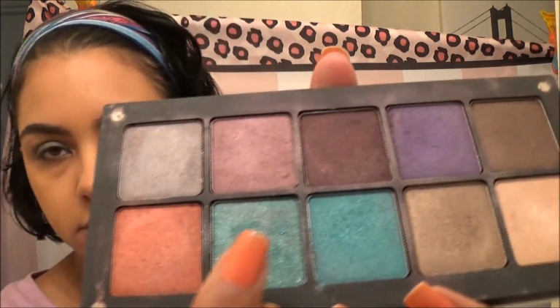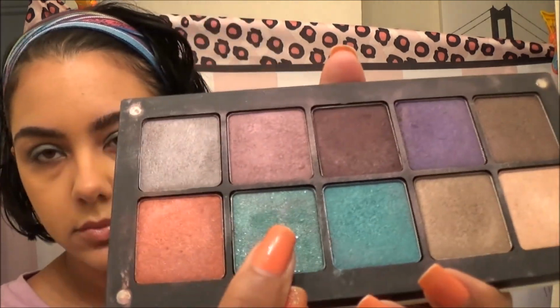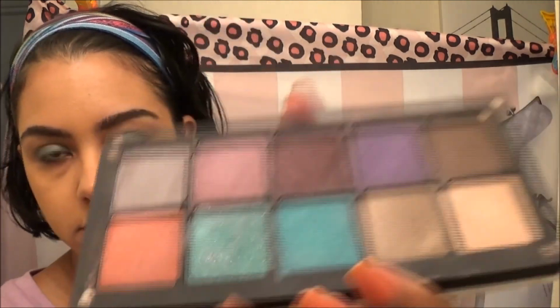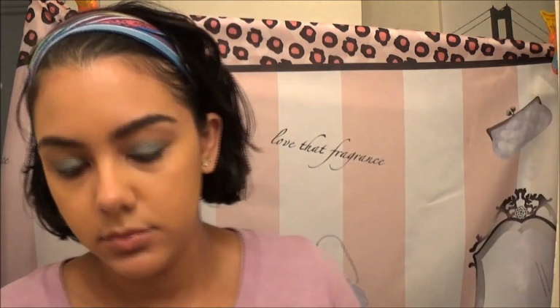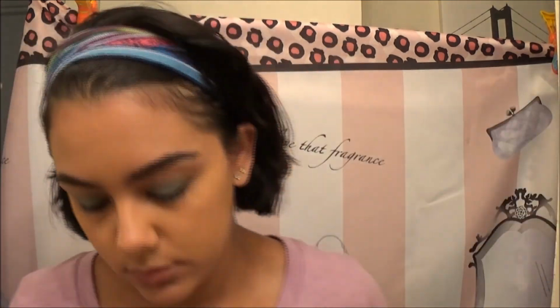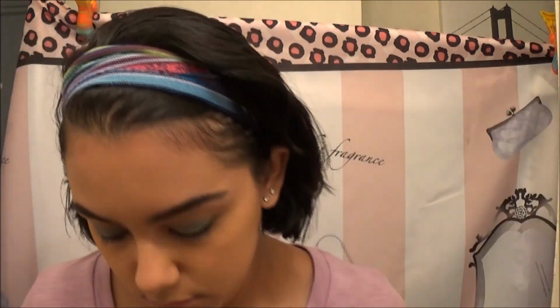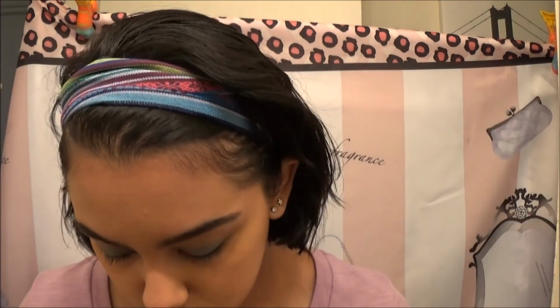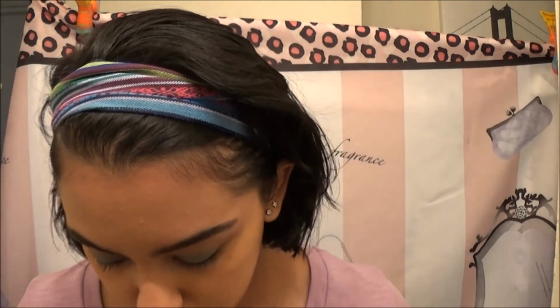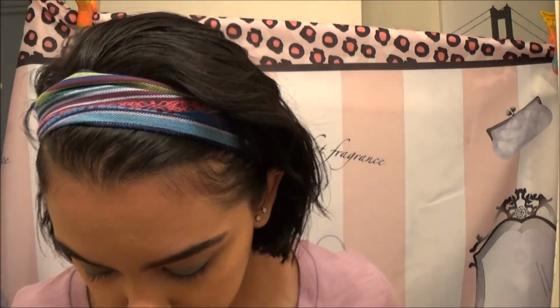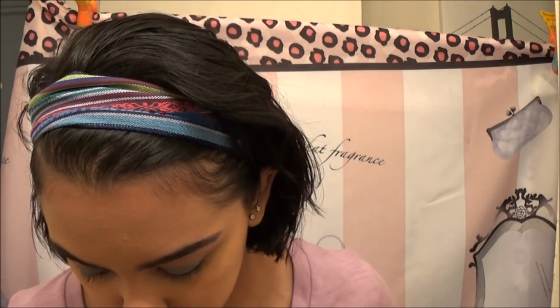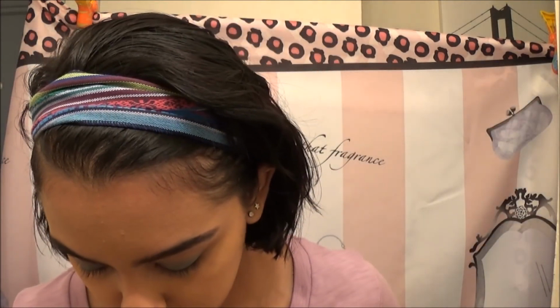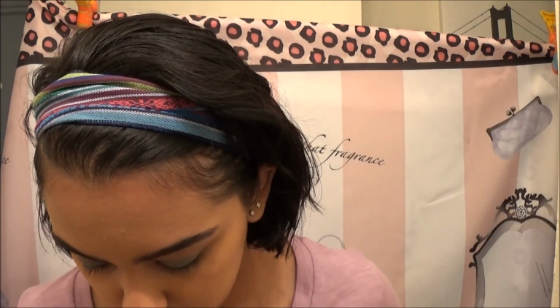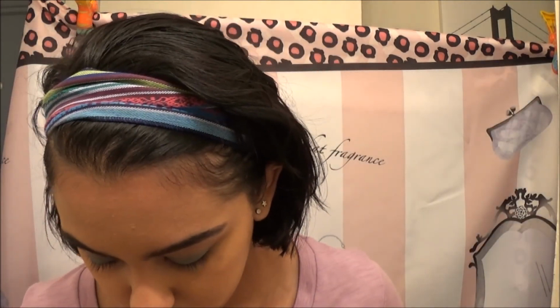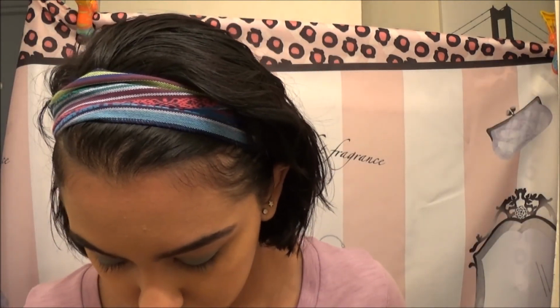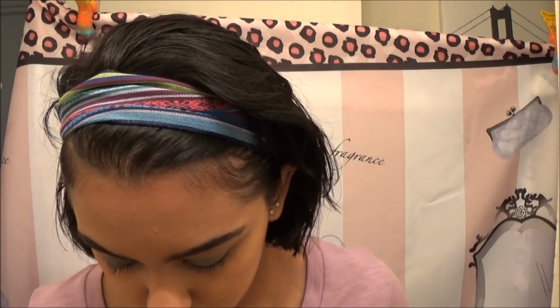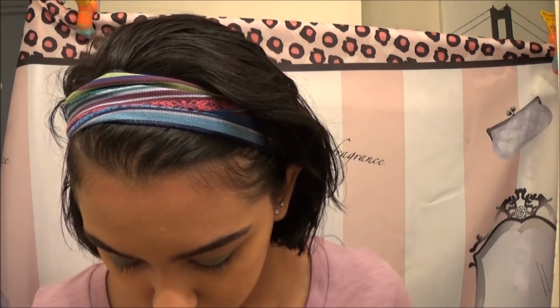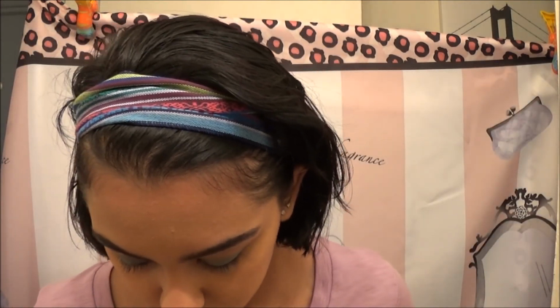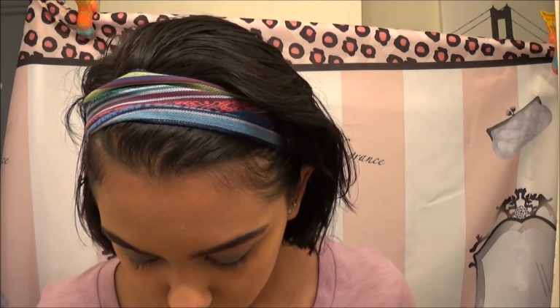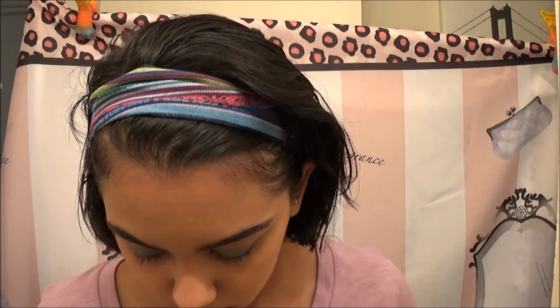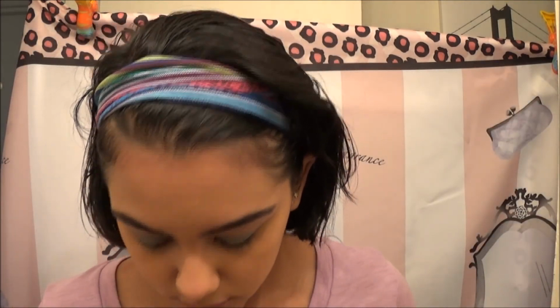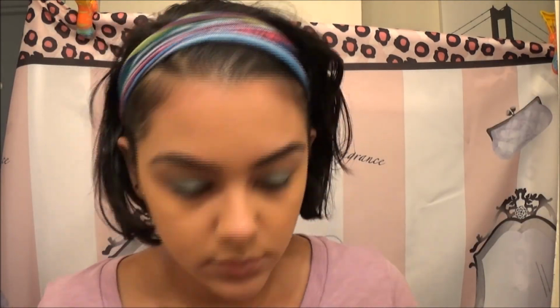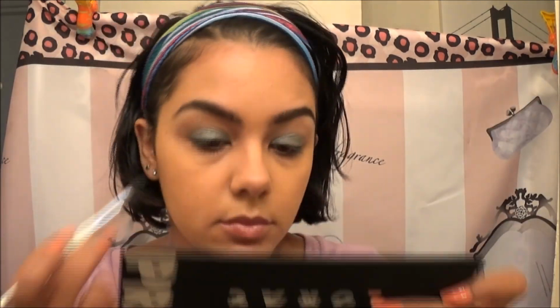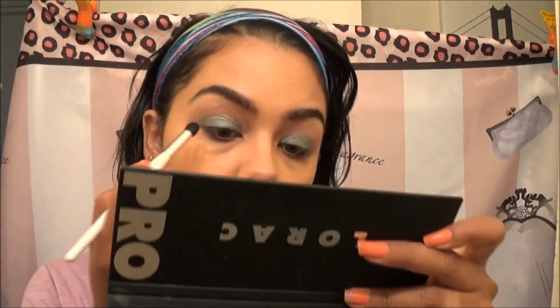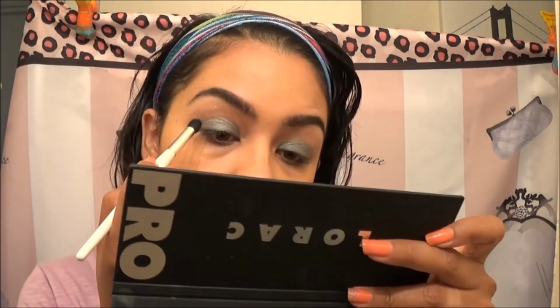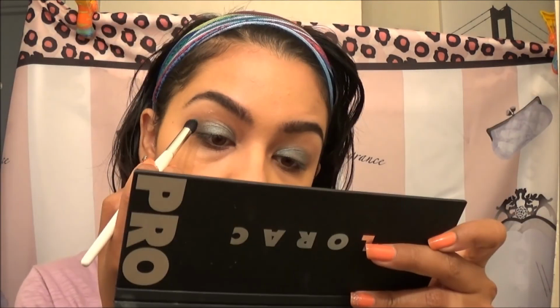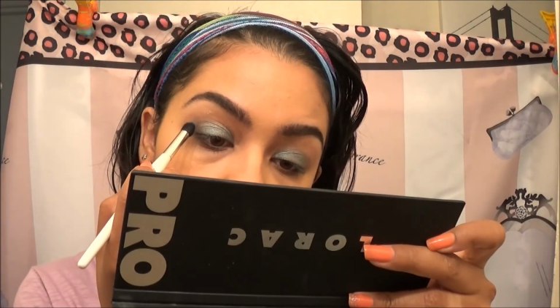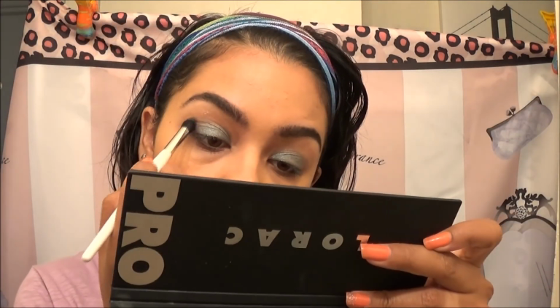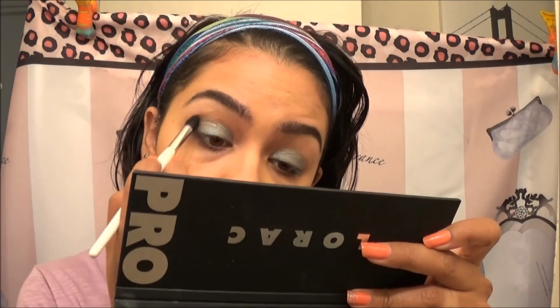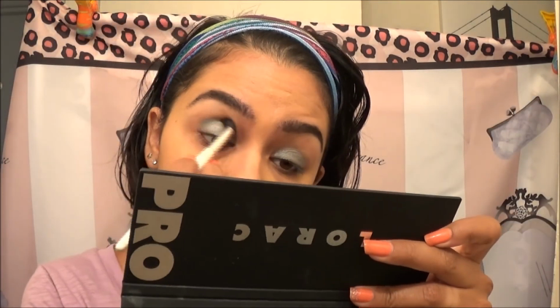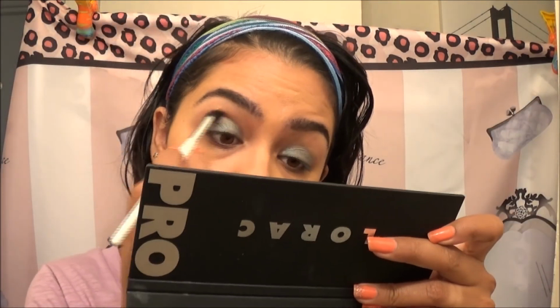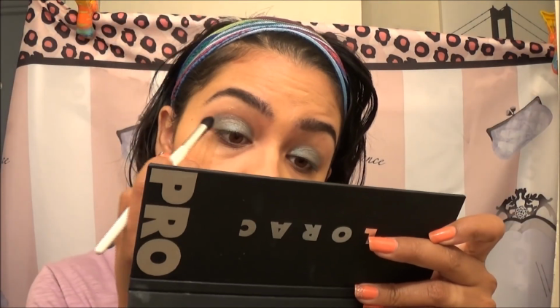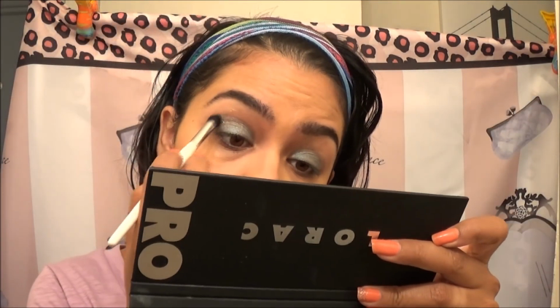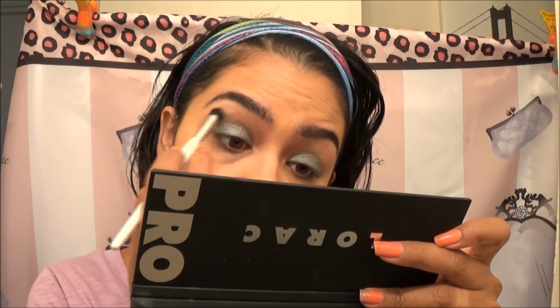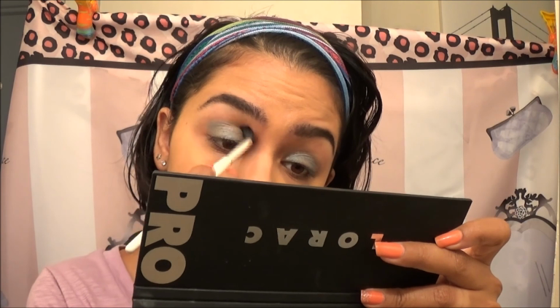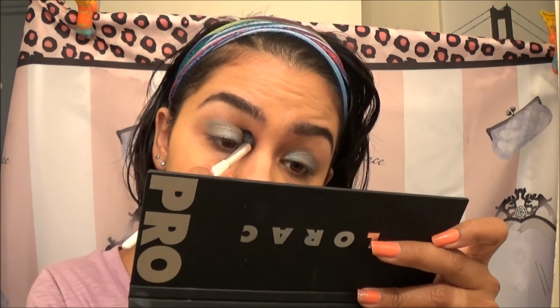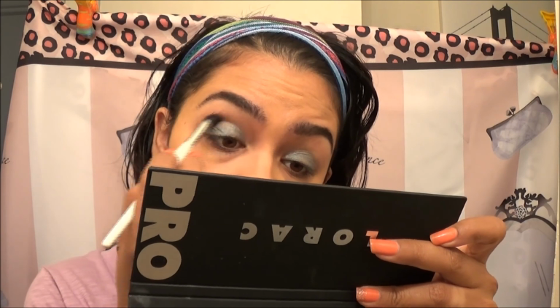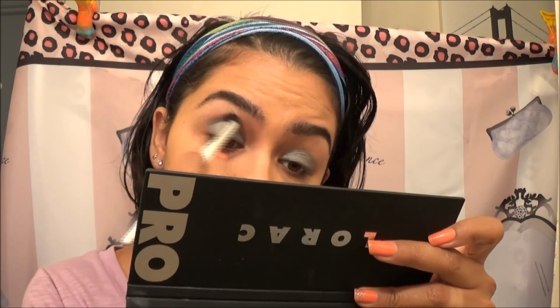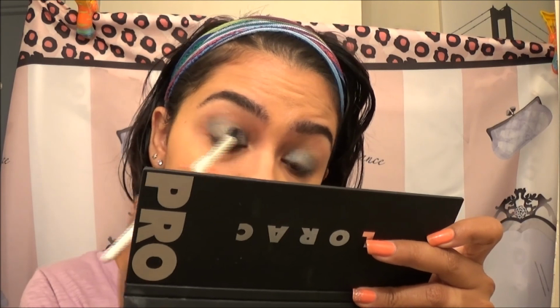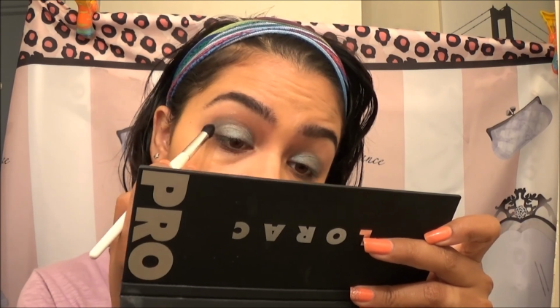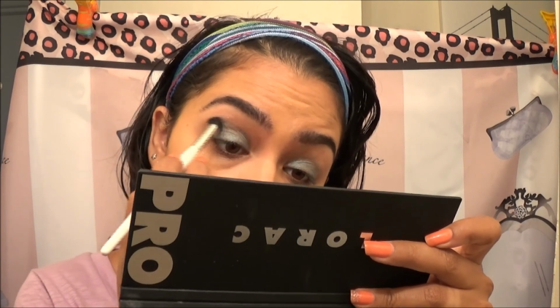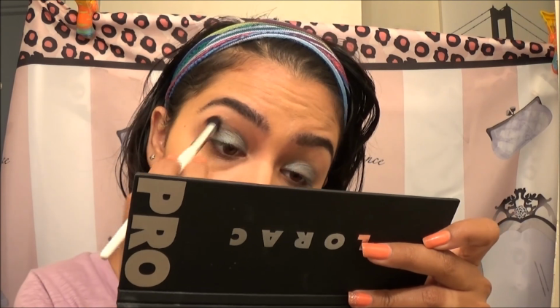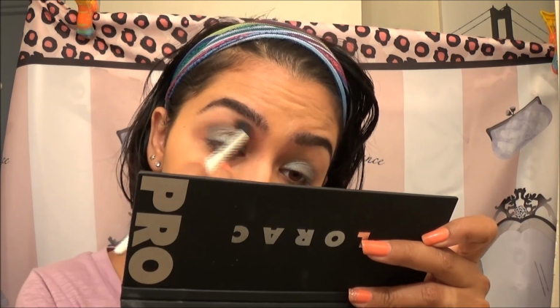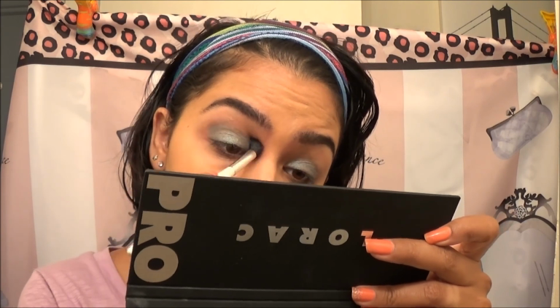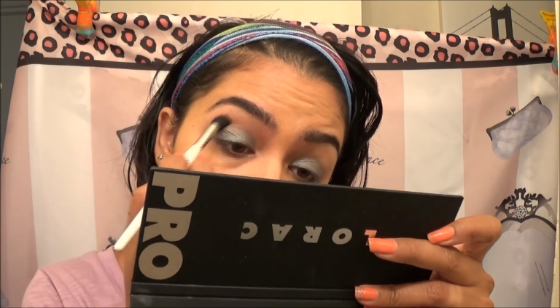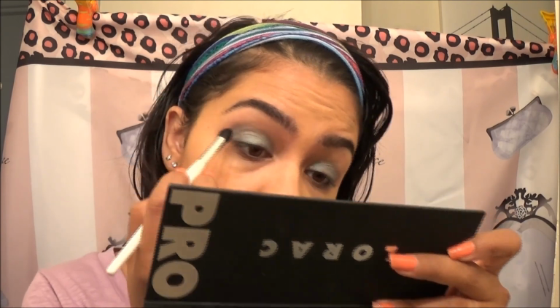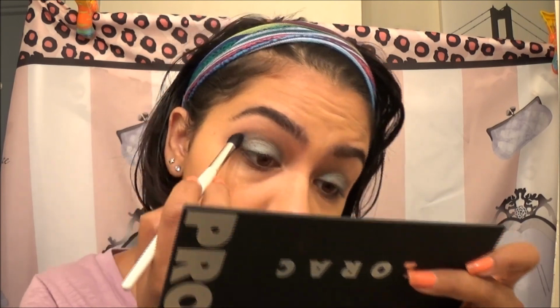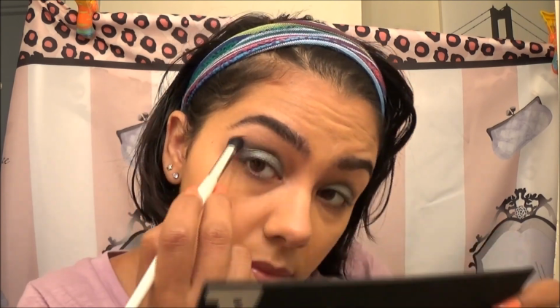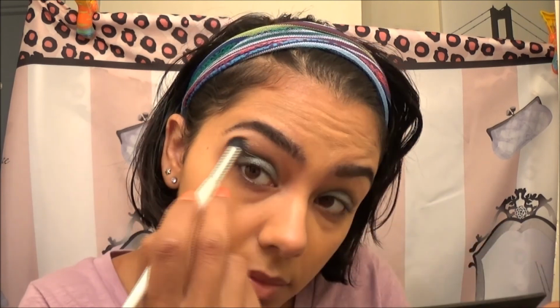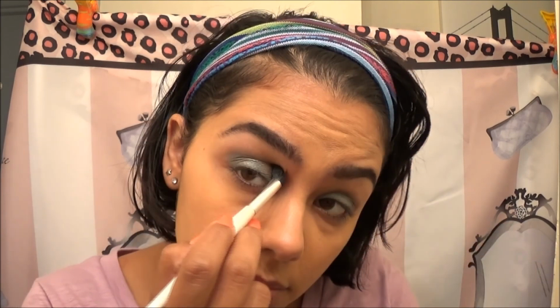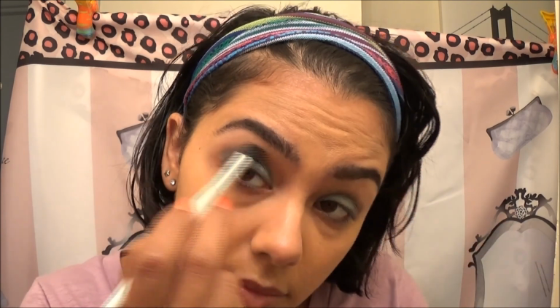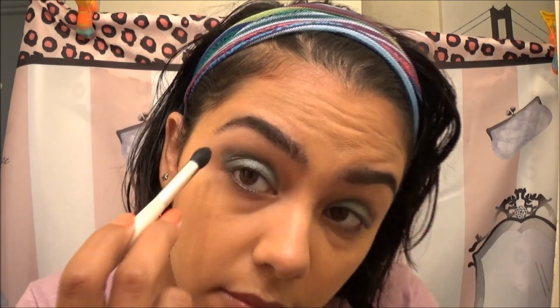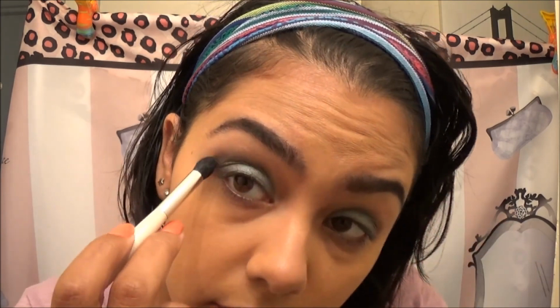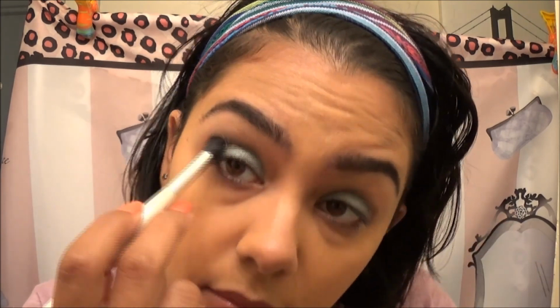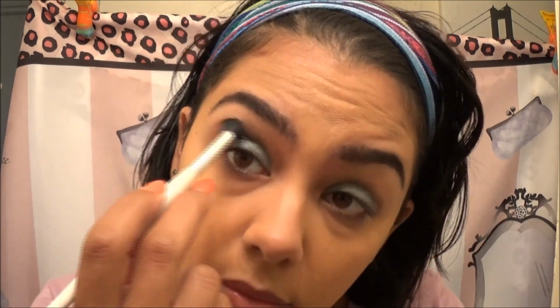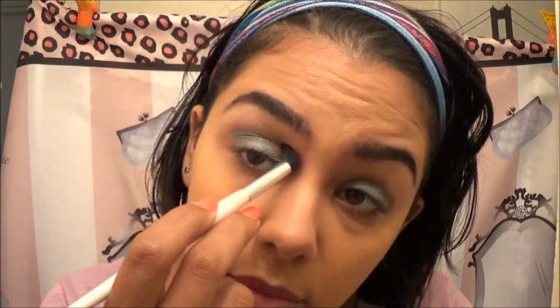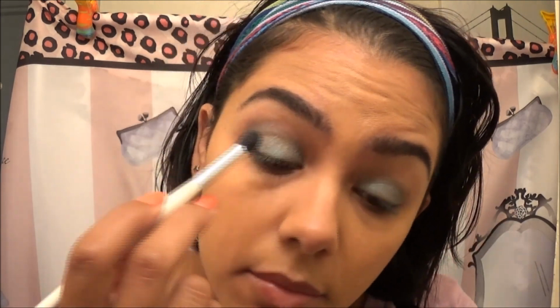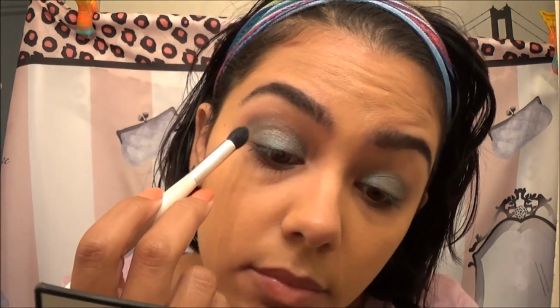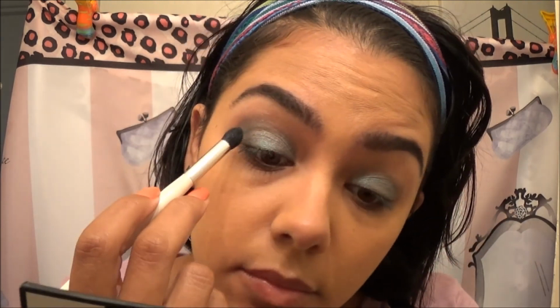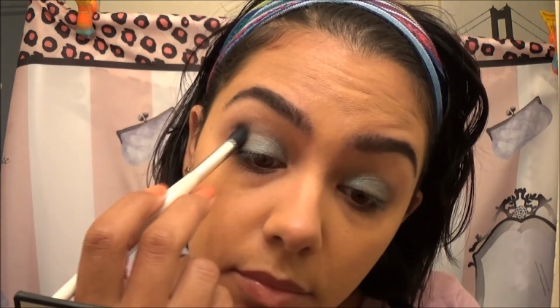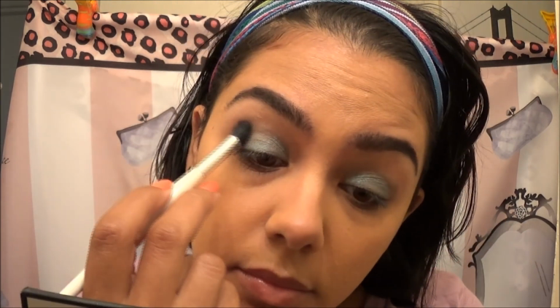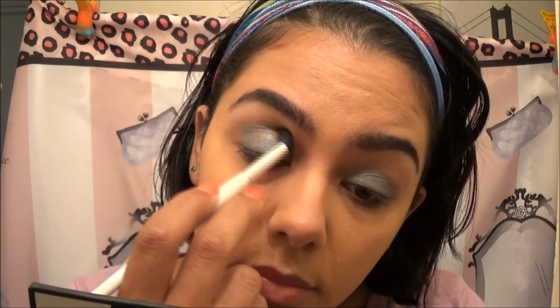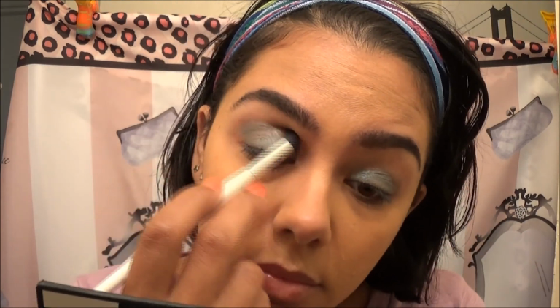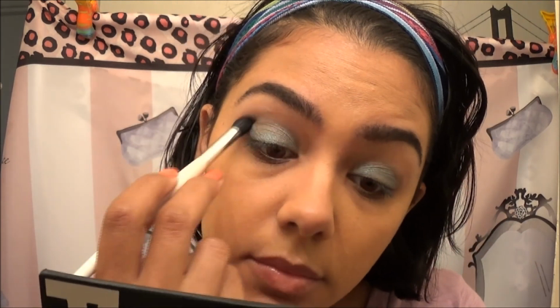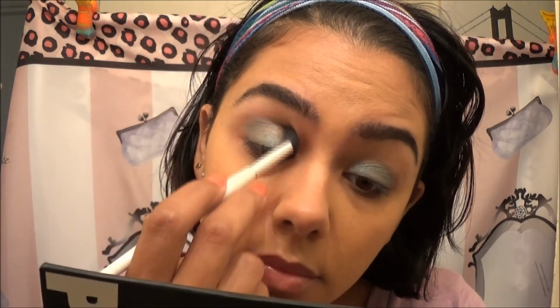Now I'm taking color number 32, also from Inglot, and I'm putting it into my crease and into the outer corner of my eye.